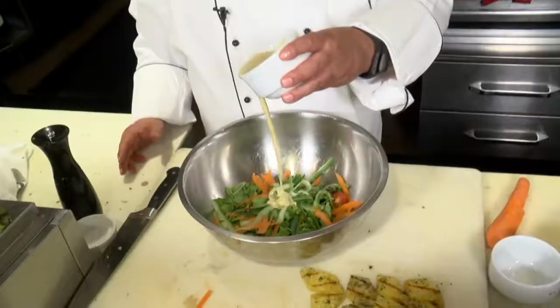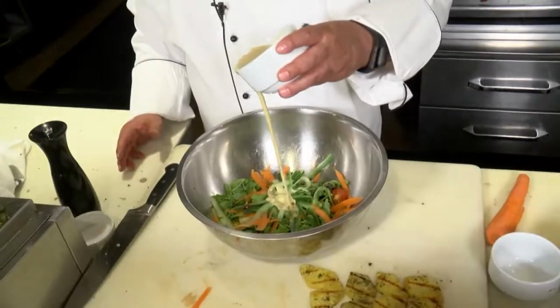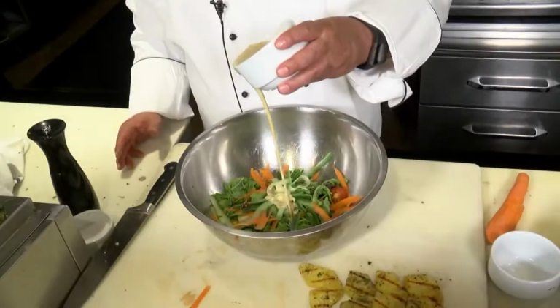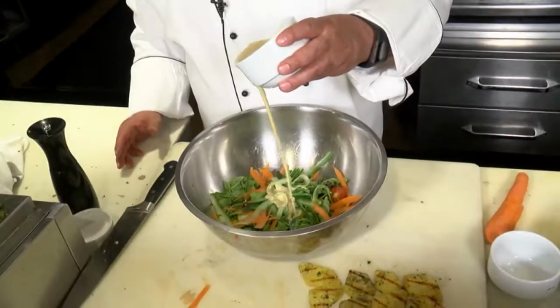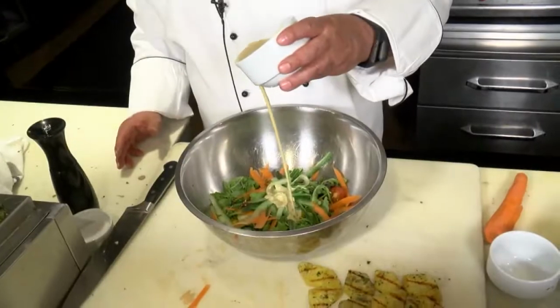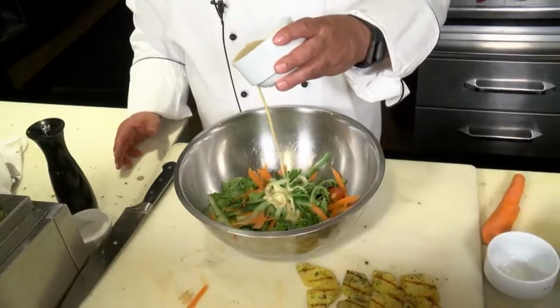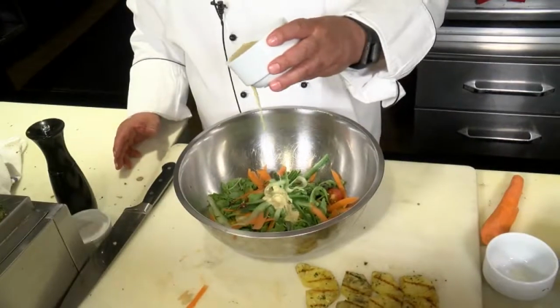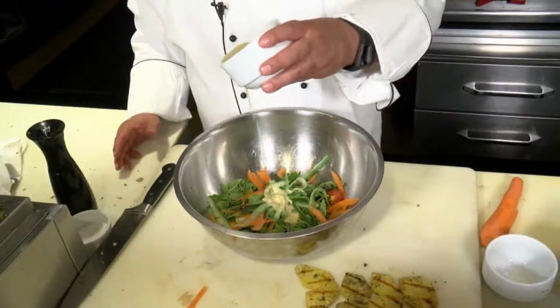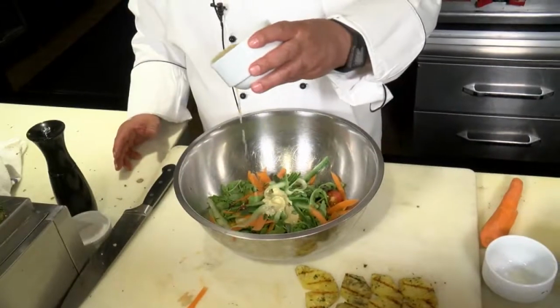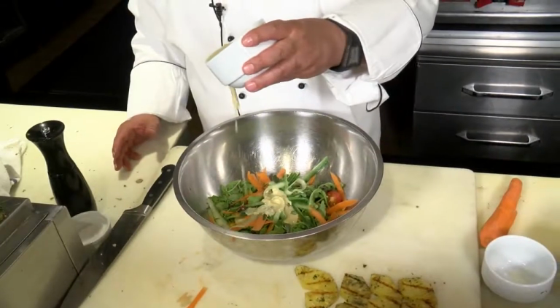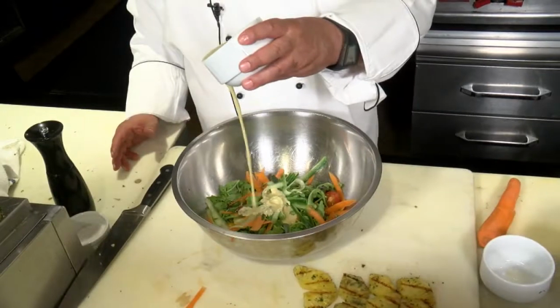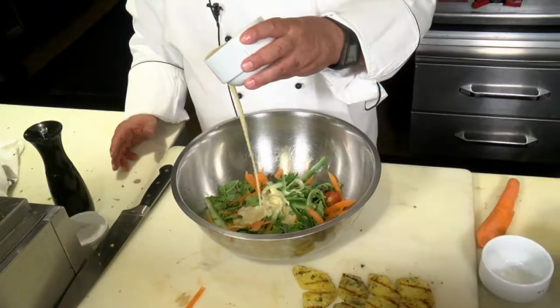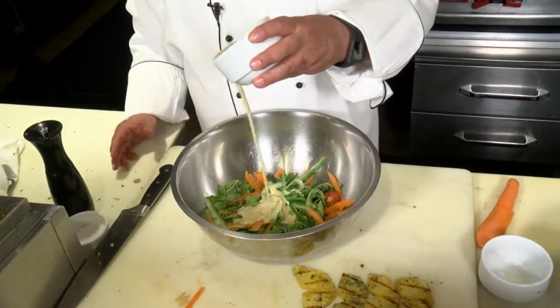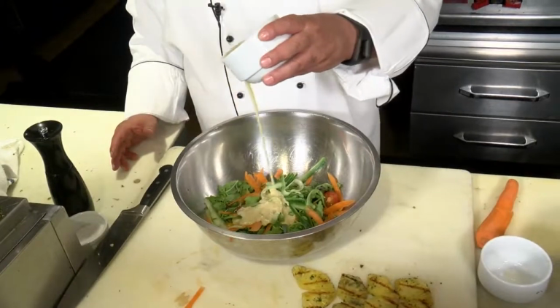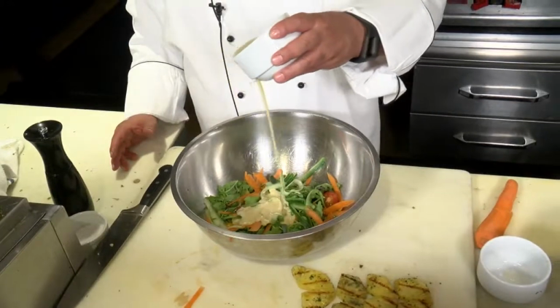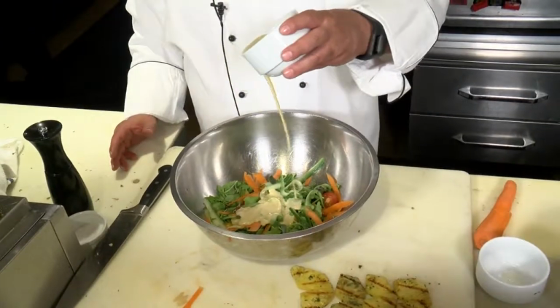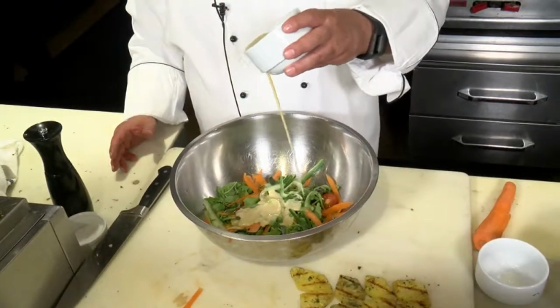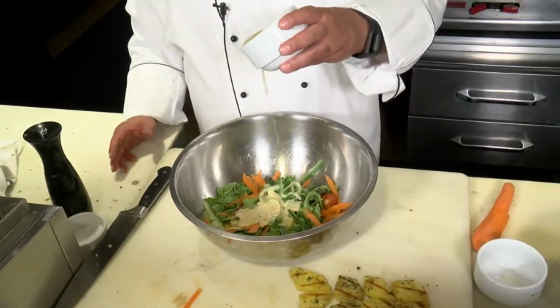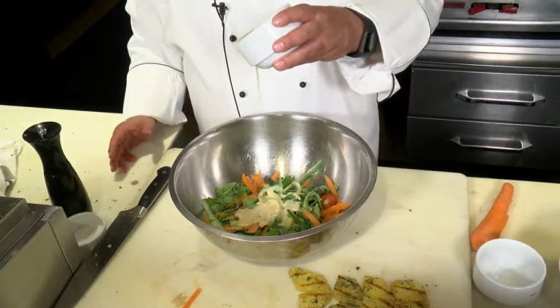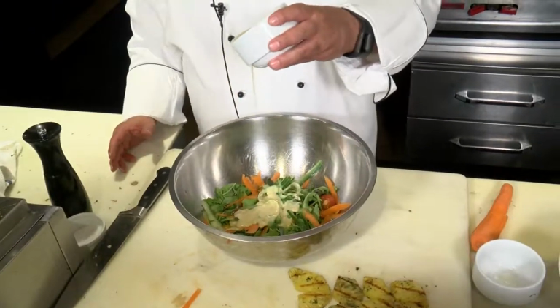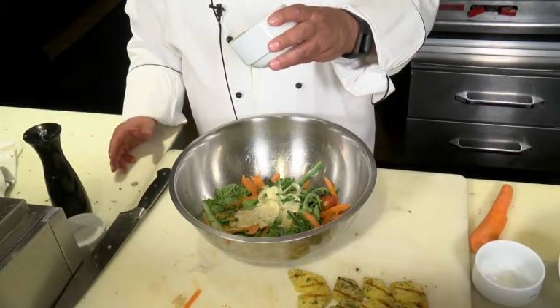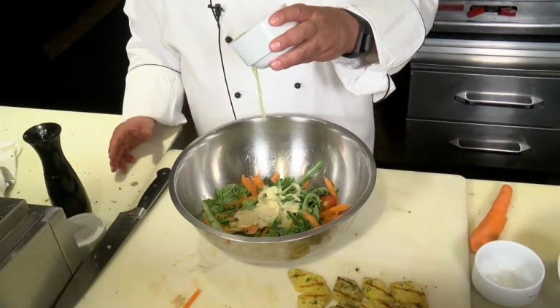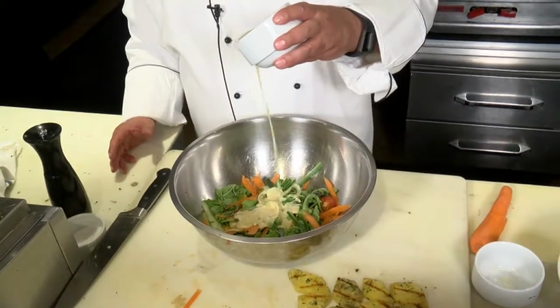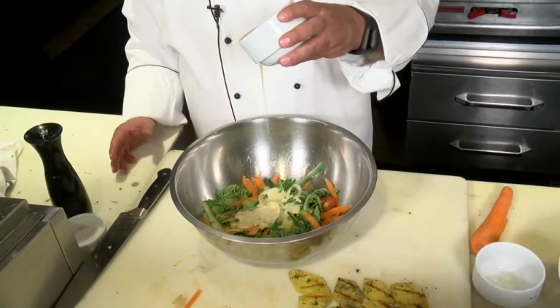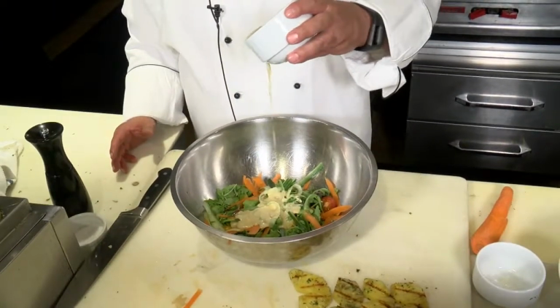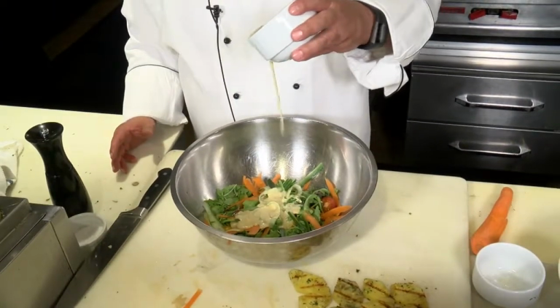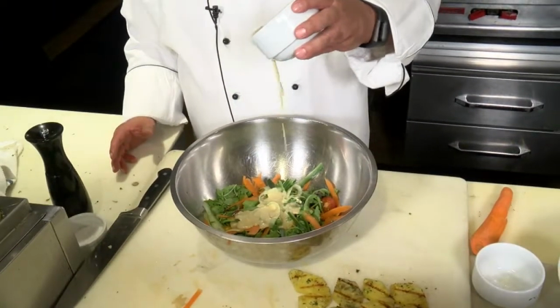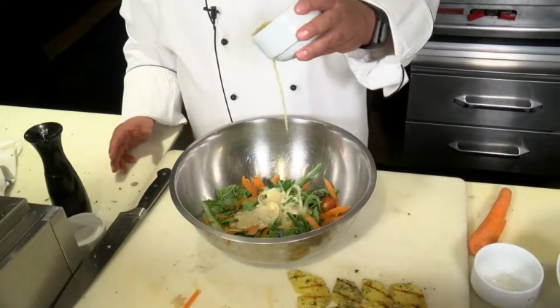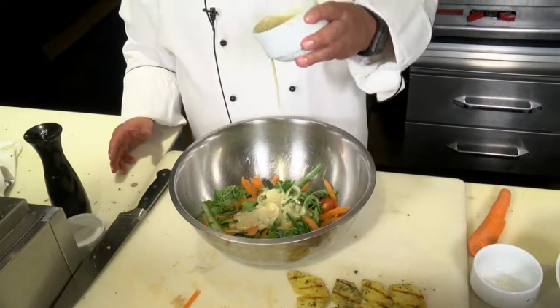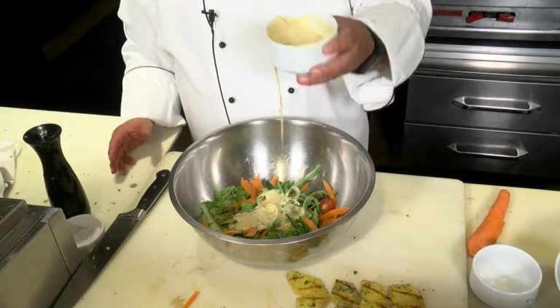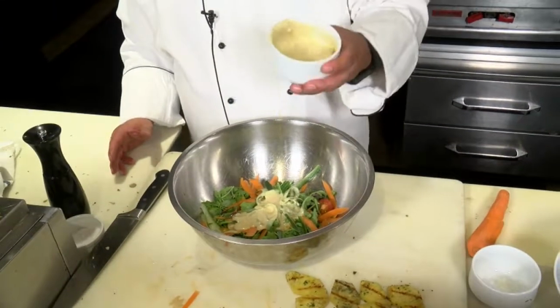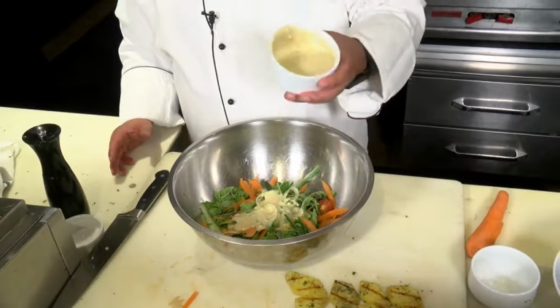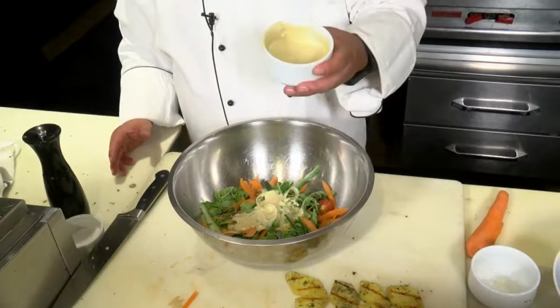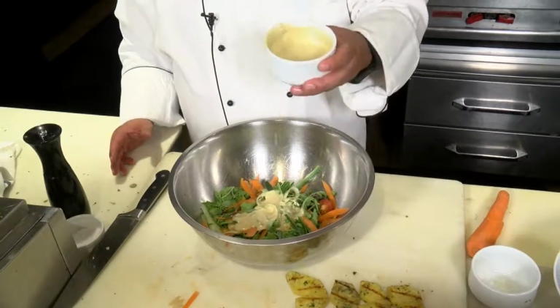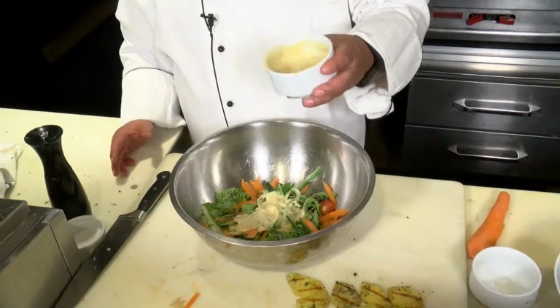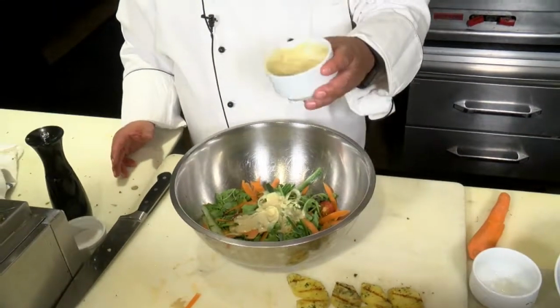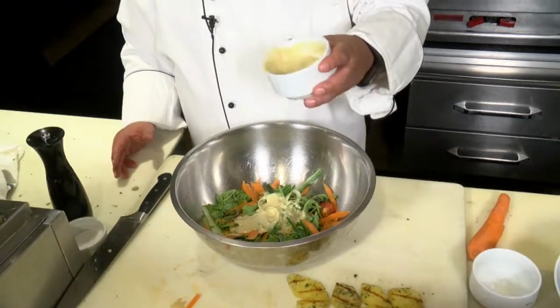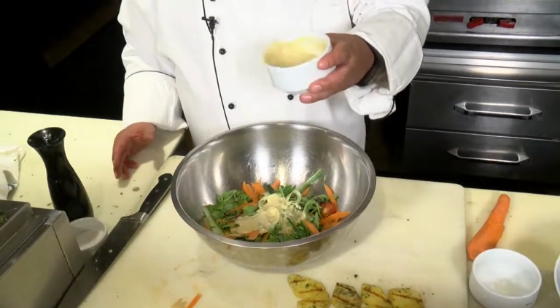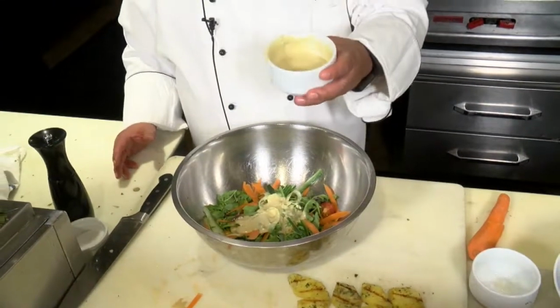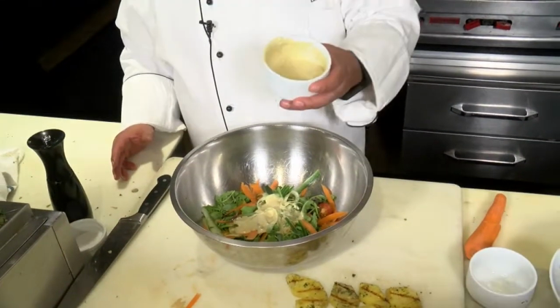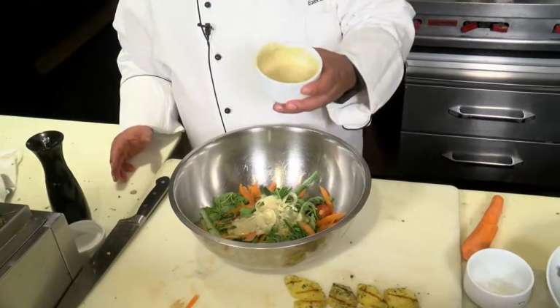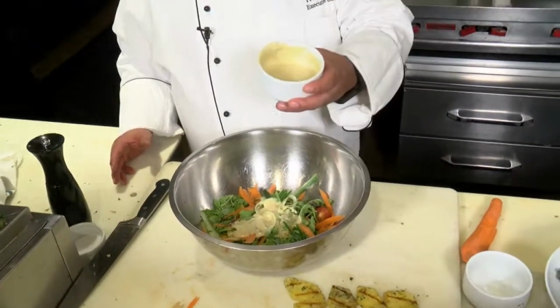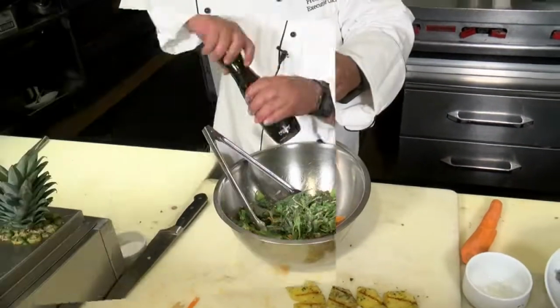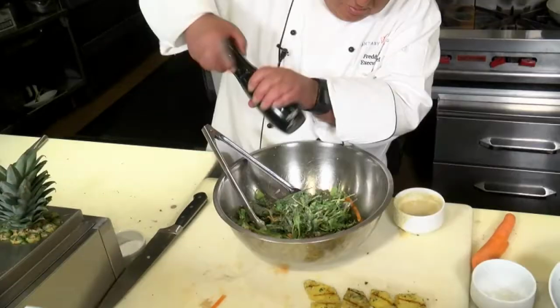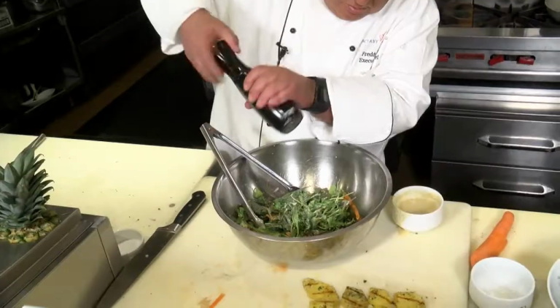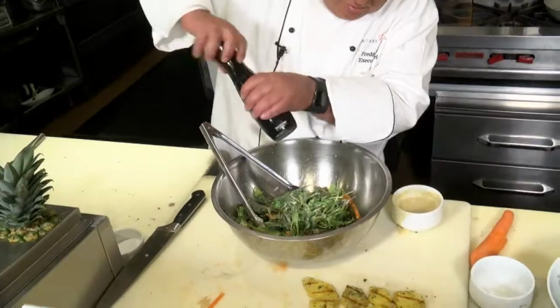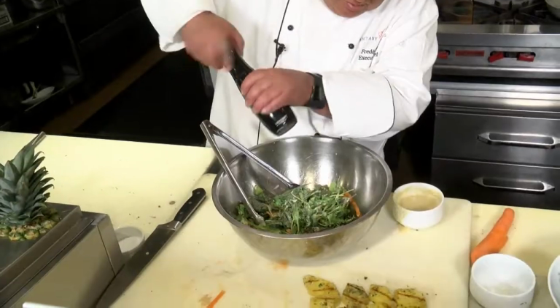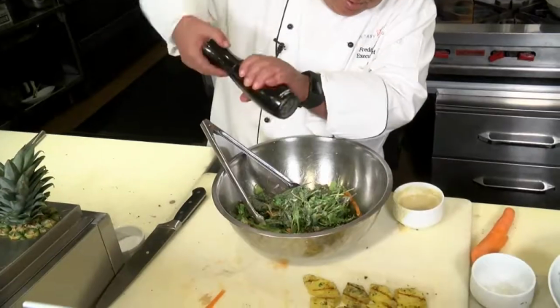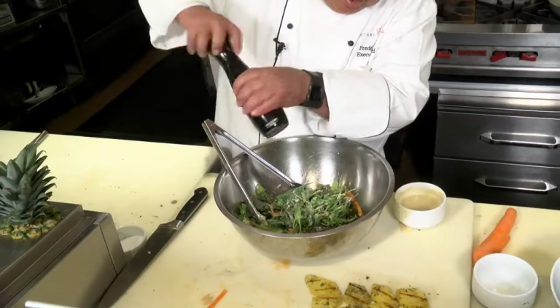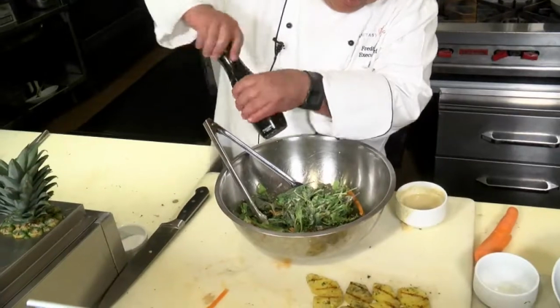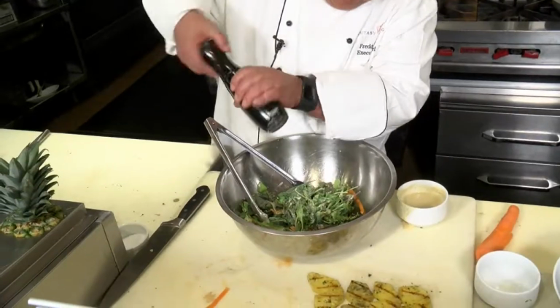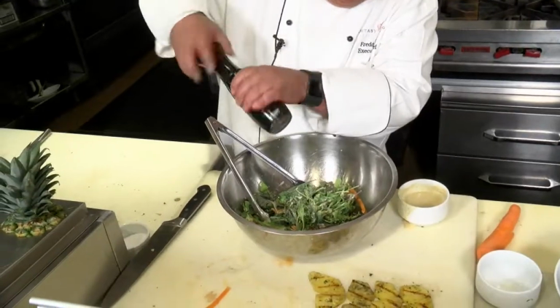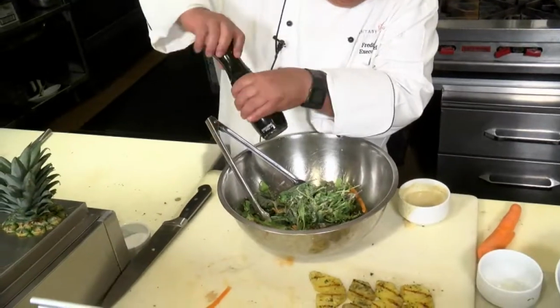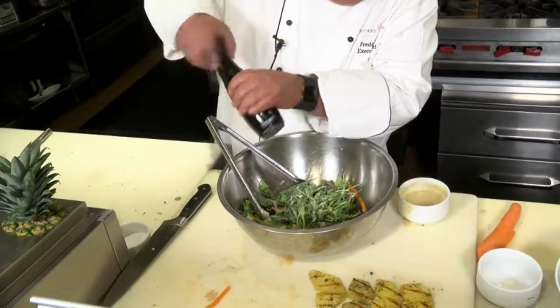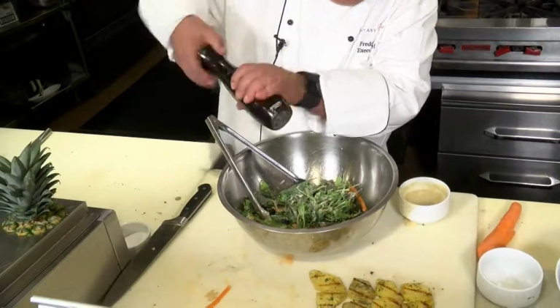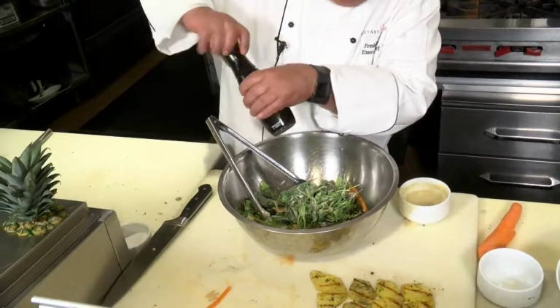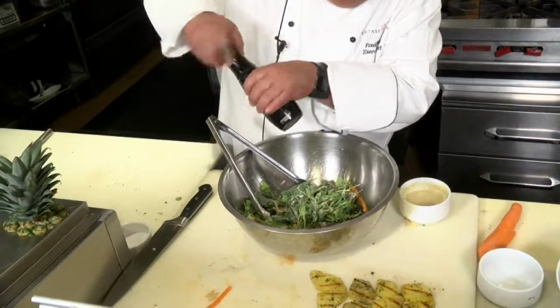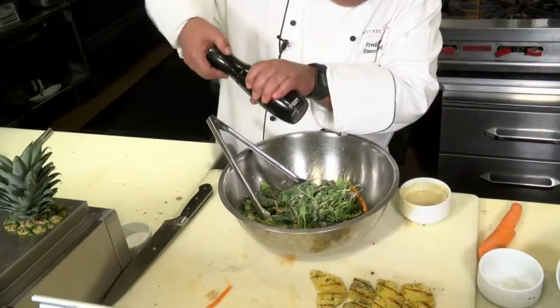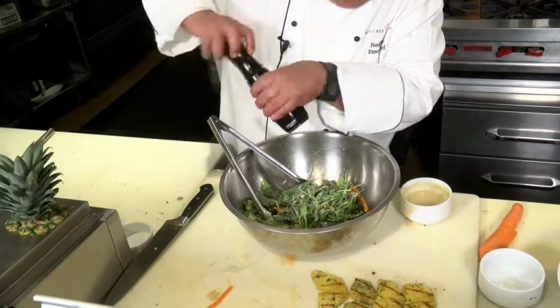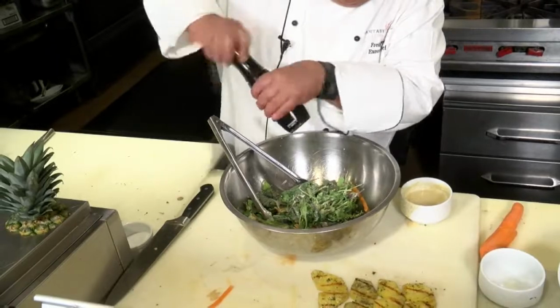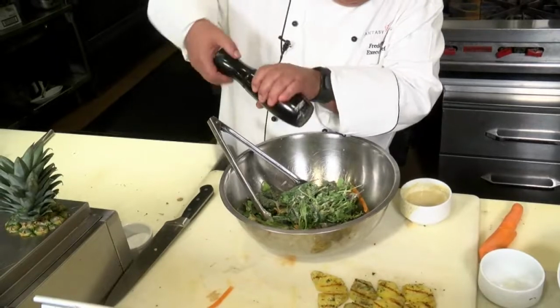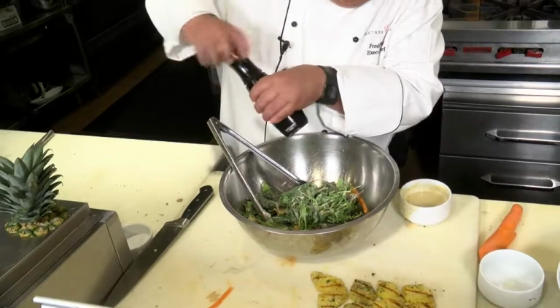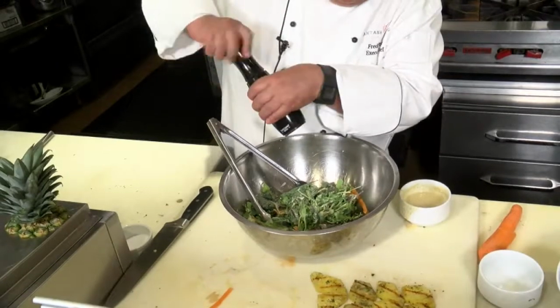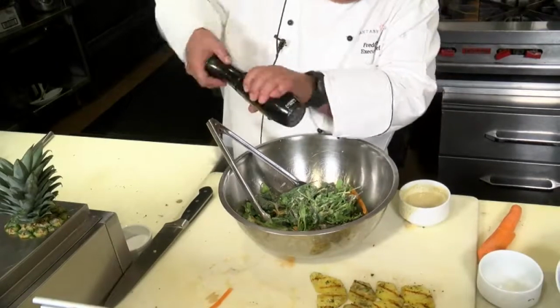Next, we're going to toss it with a dressing. I'm using a sherry vinaigrette dressing — feel free to go with that. We're then going to add a little fresh kosher salt and ground pepper.